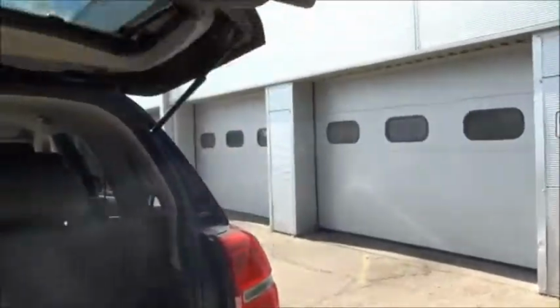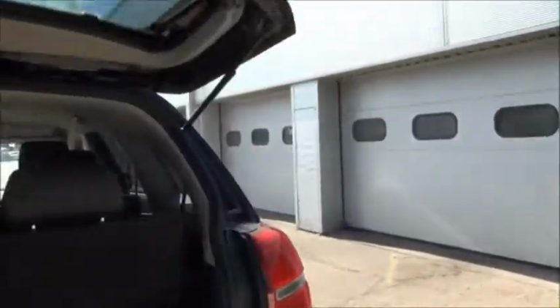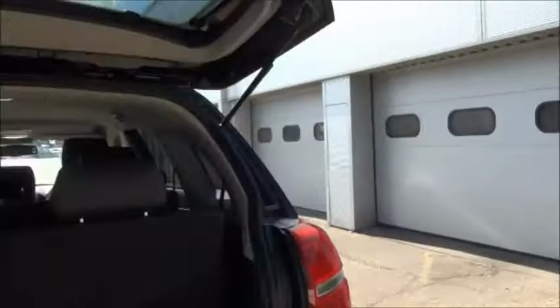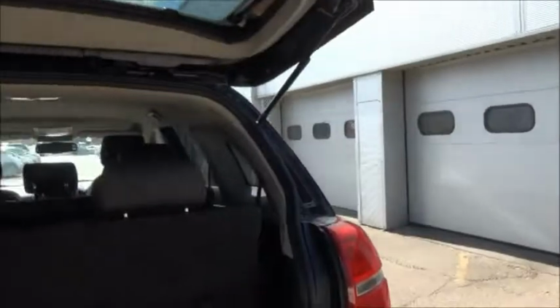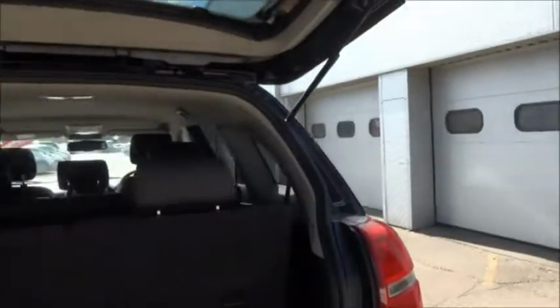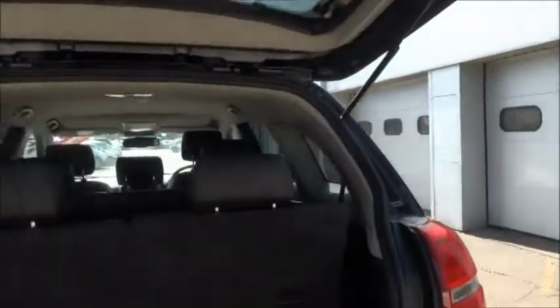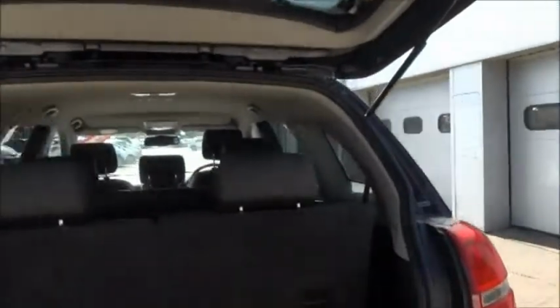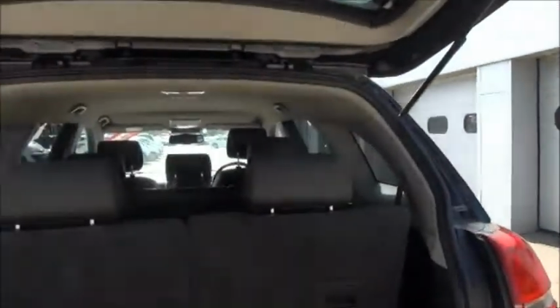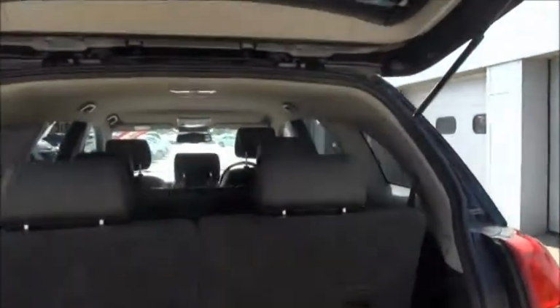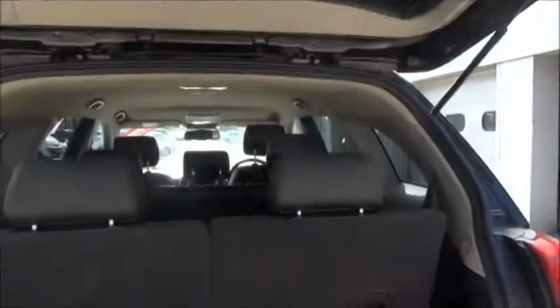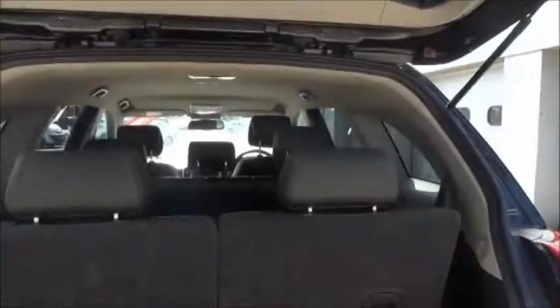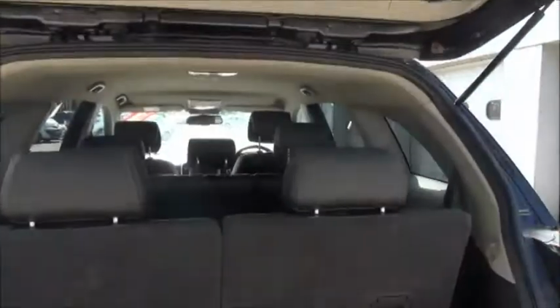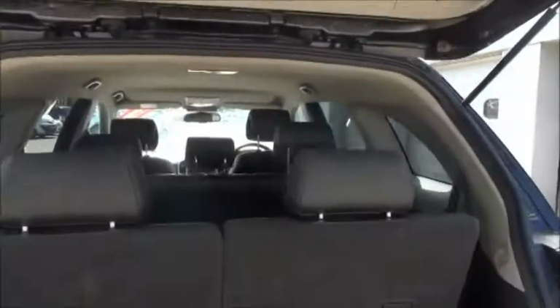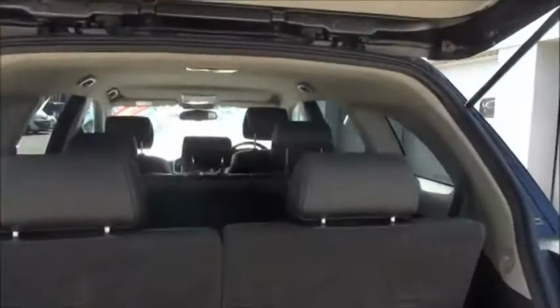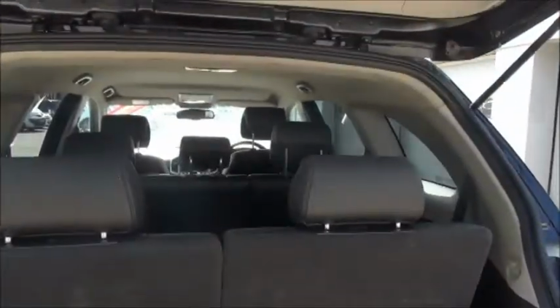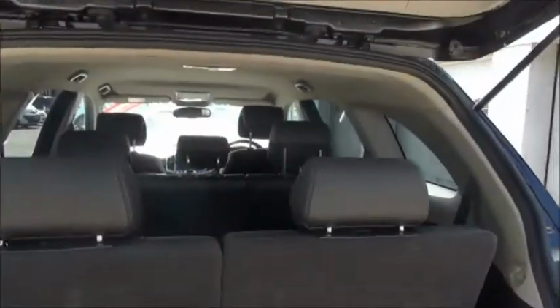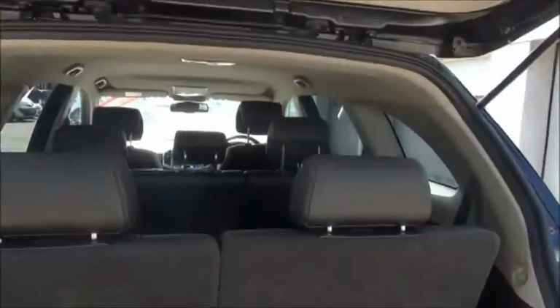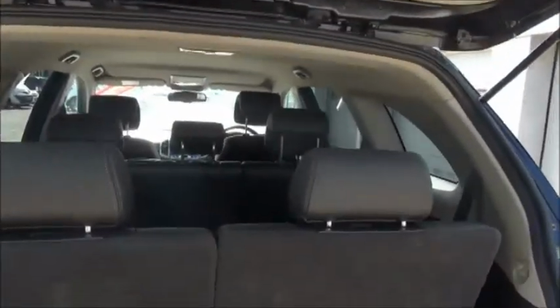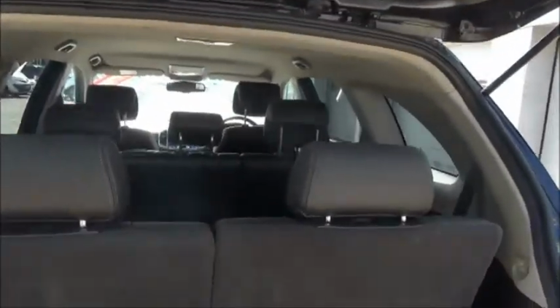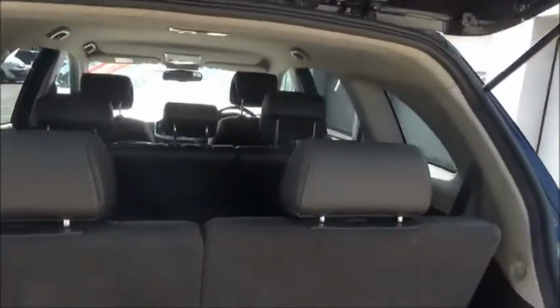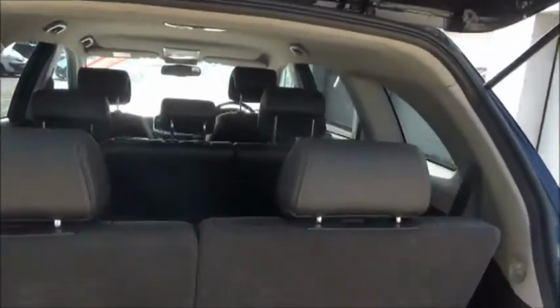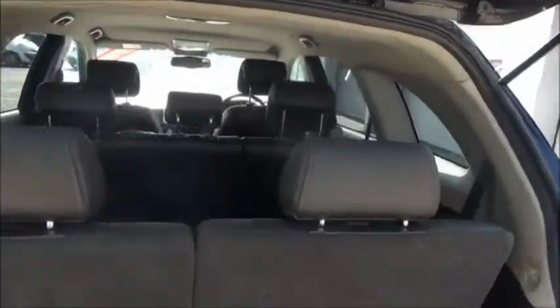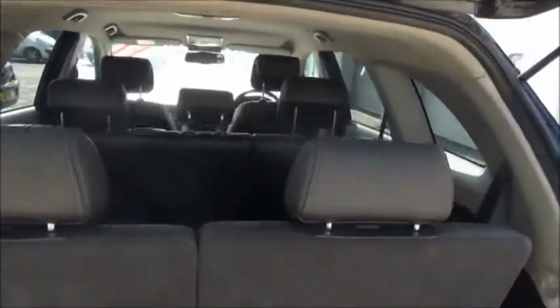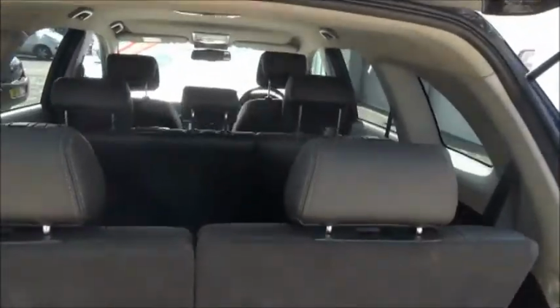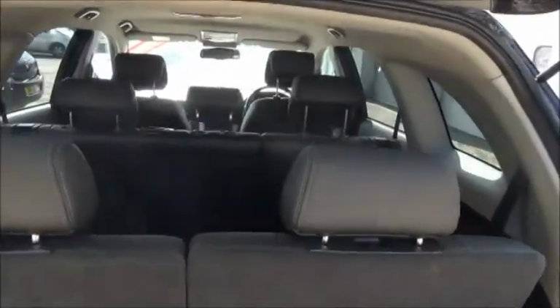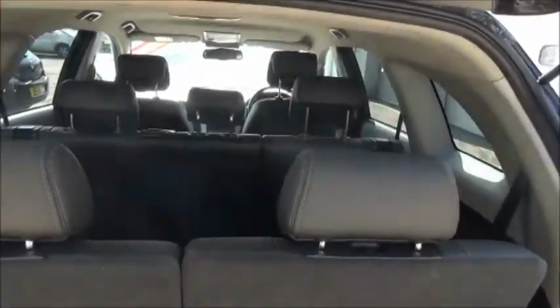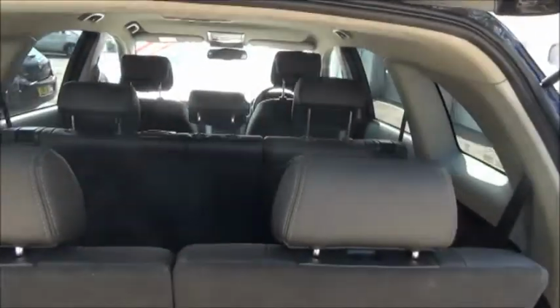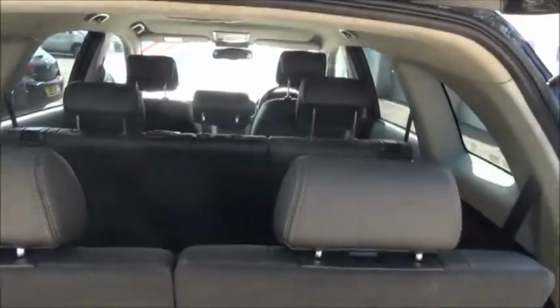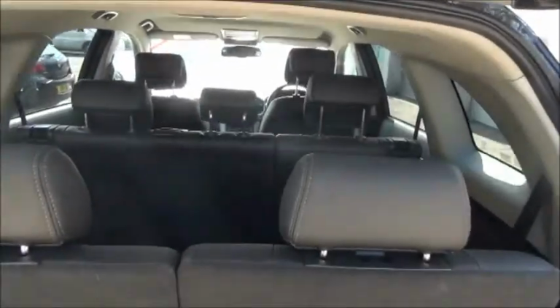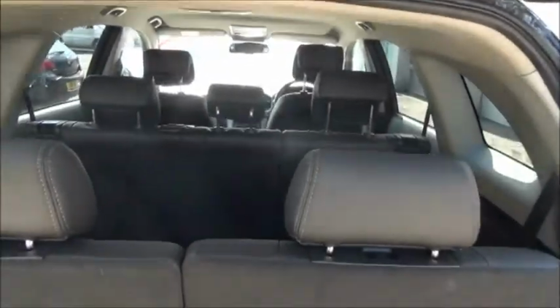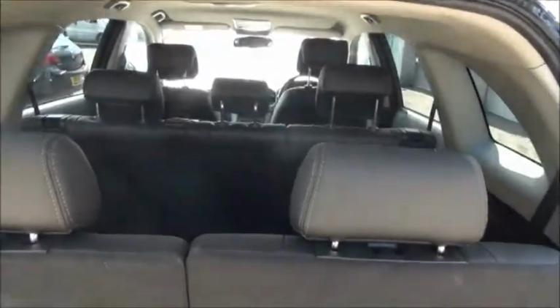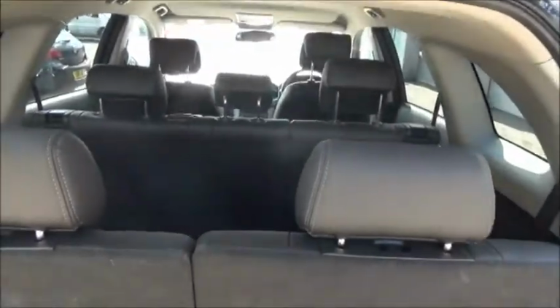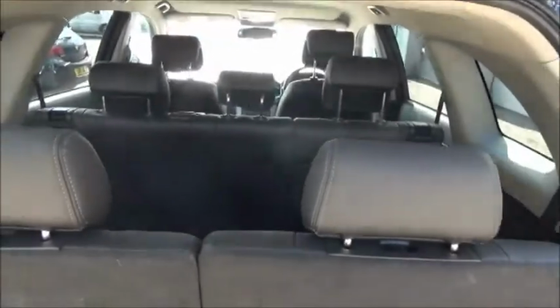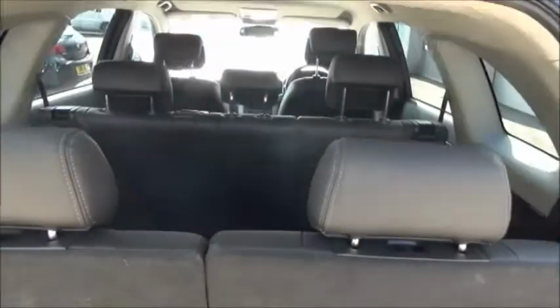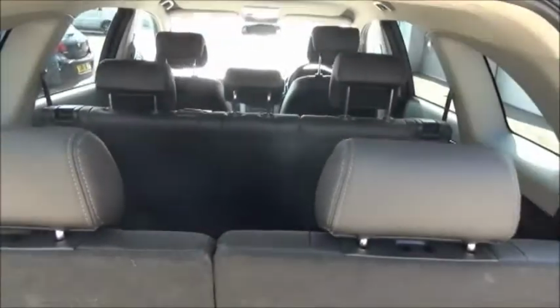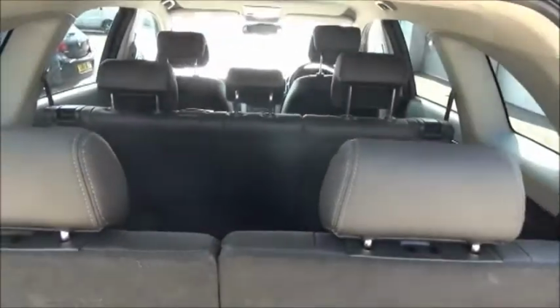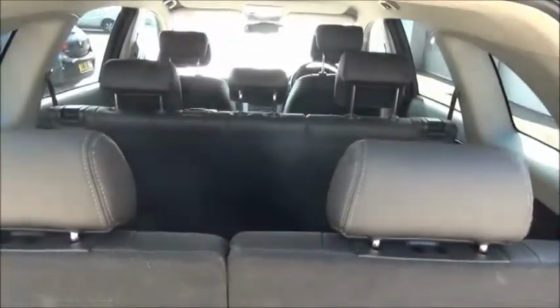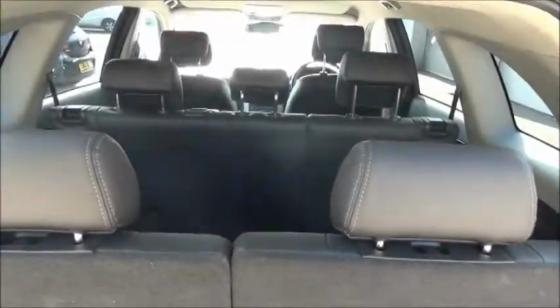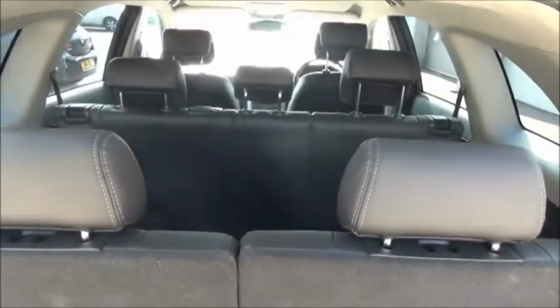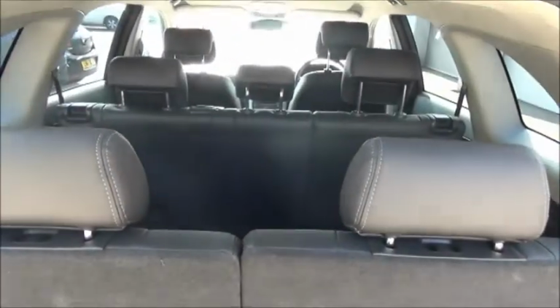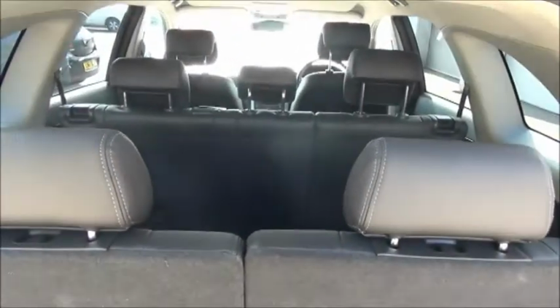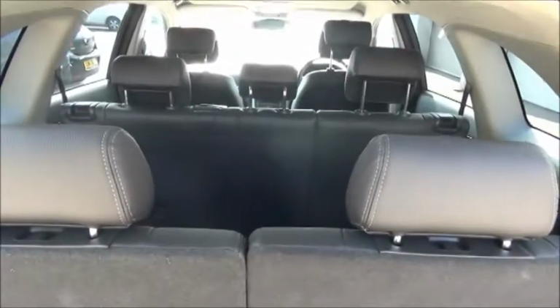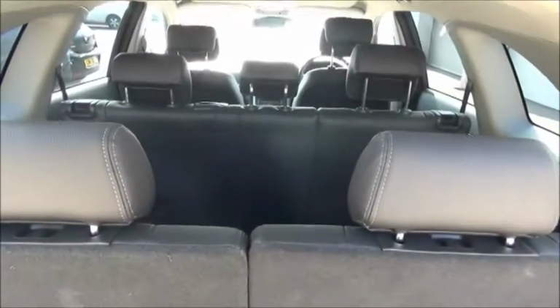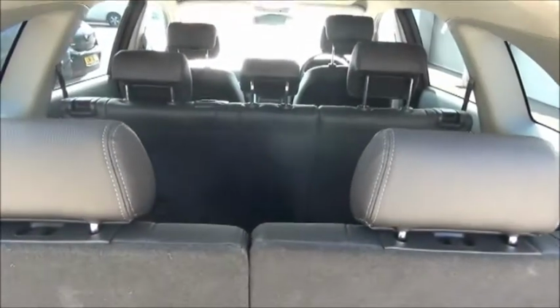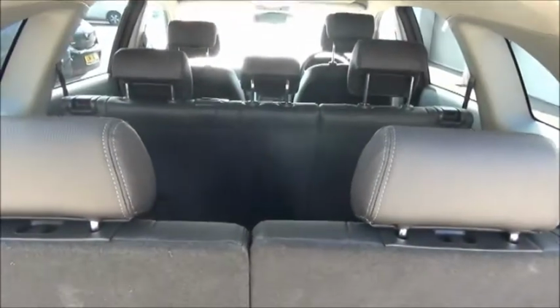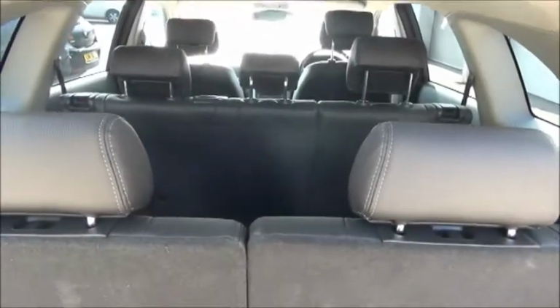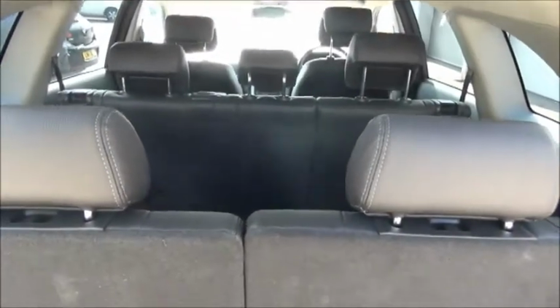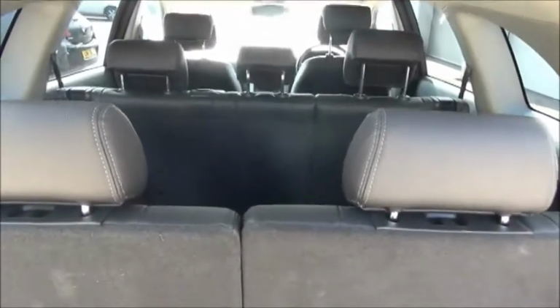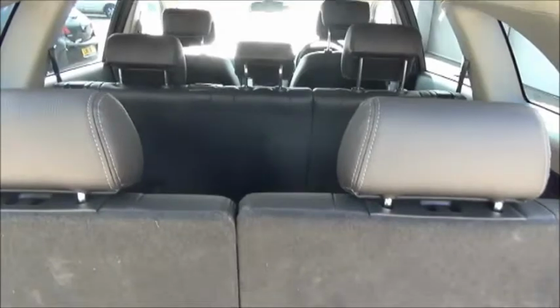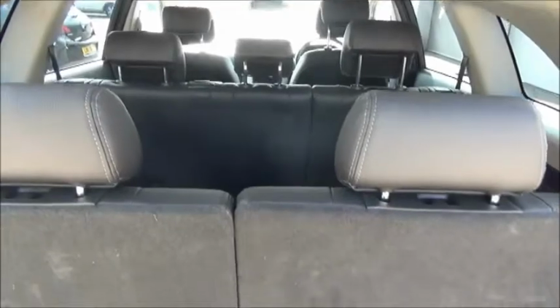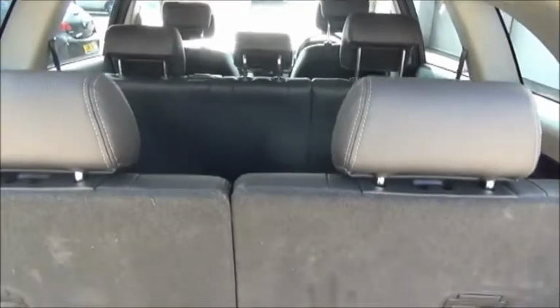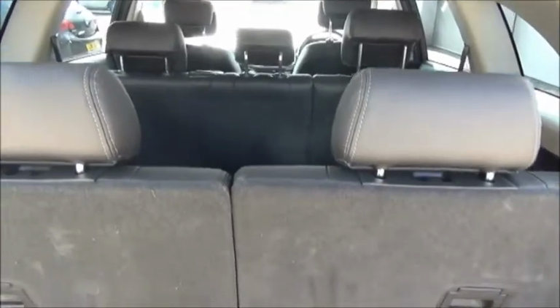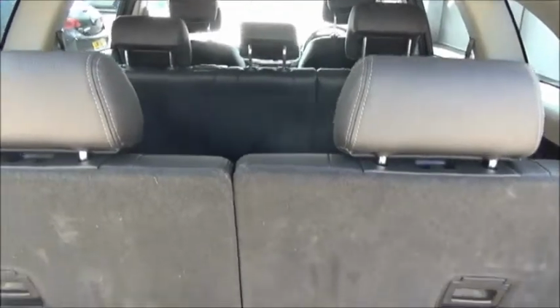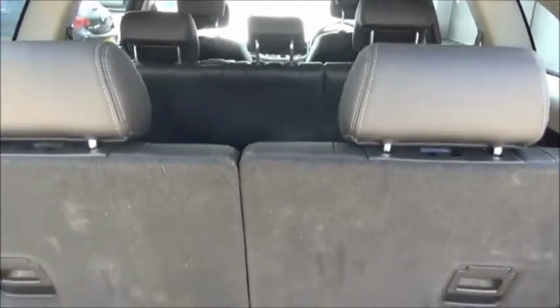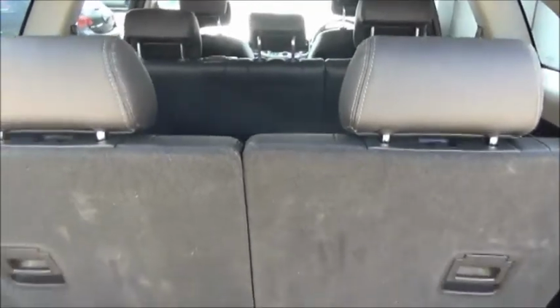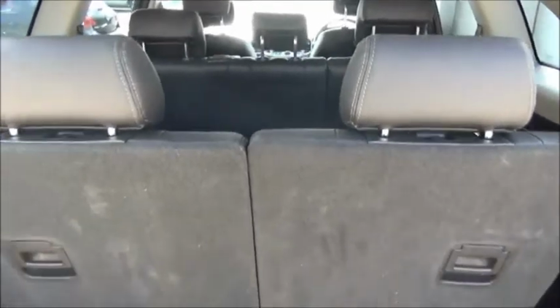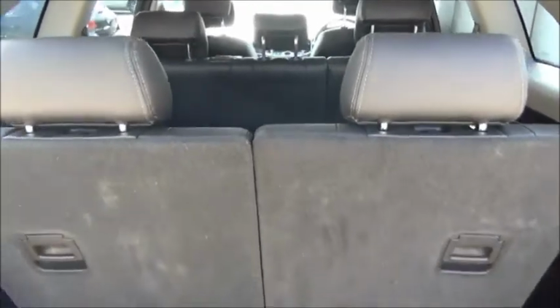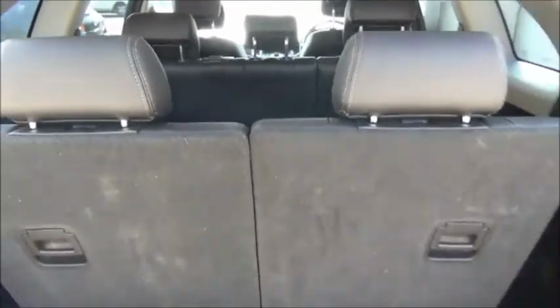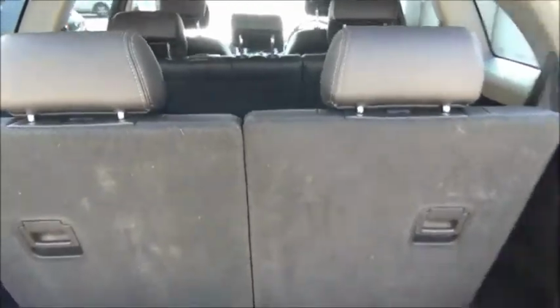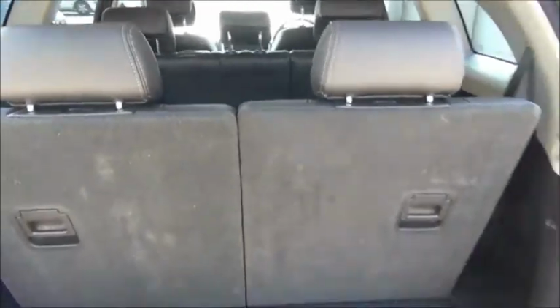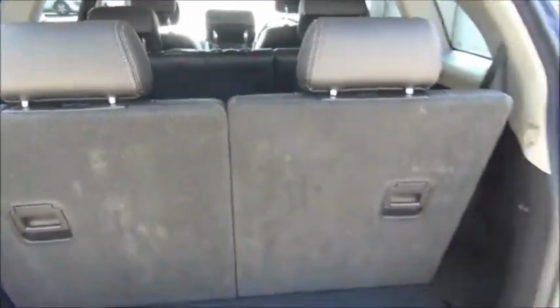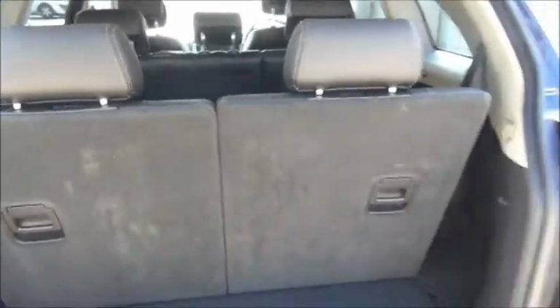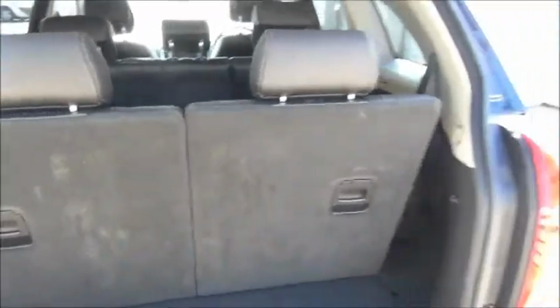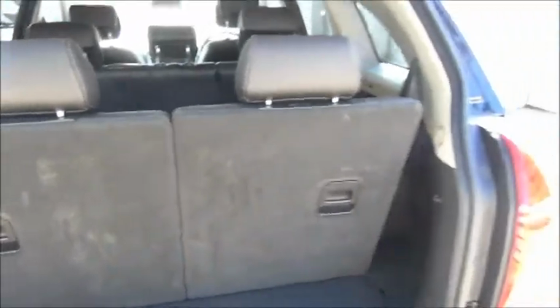Inside the boot we can see that the Captiva comes with seven seats. The rear two fold completely flat down into the floor.